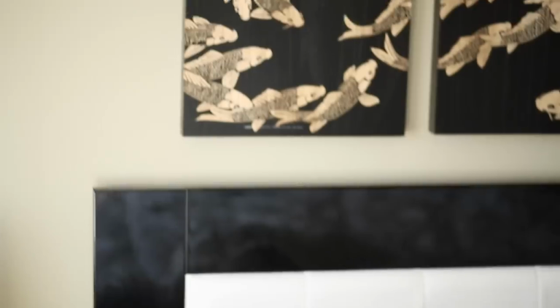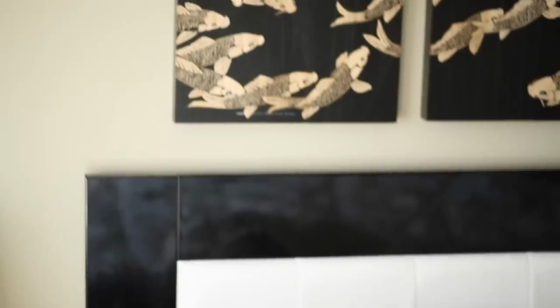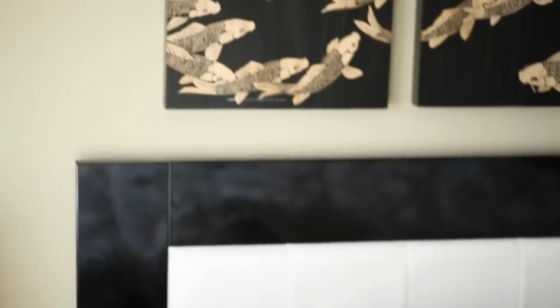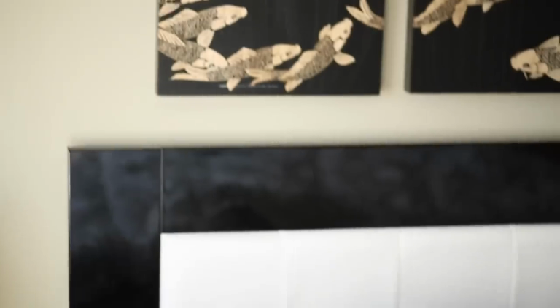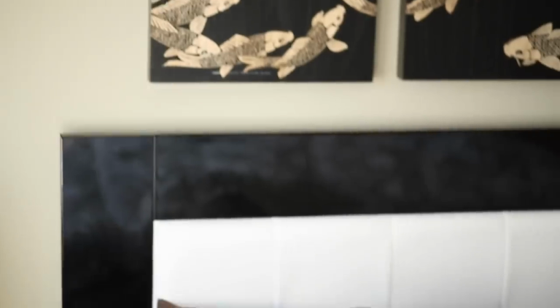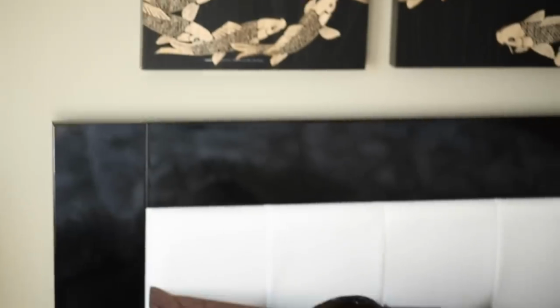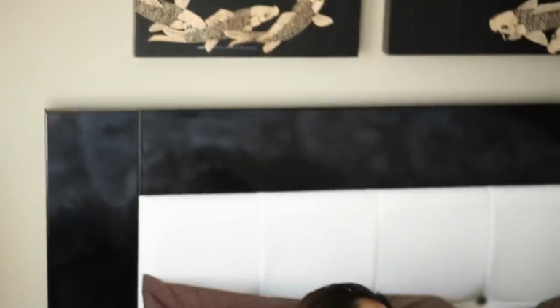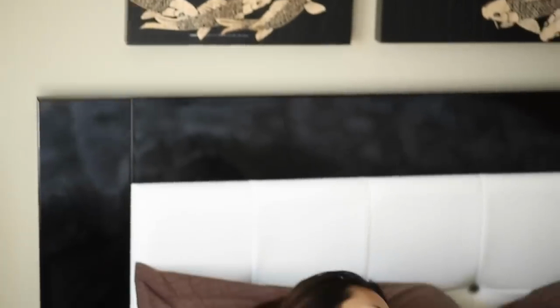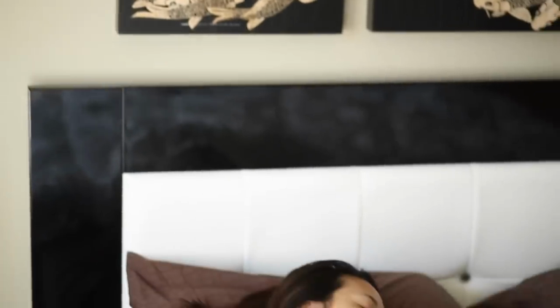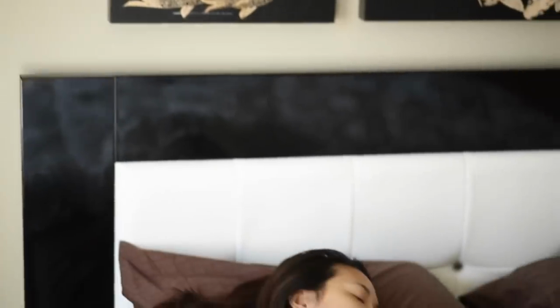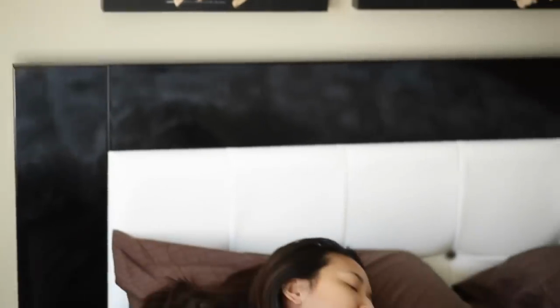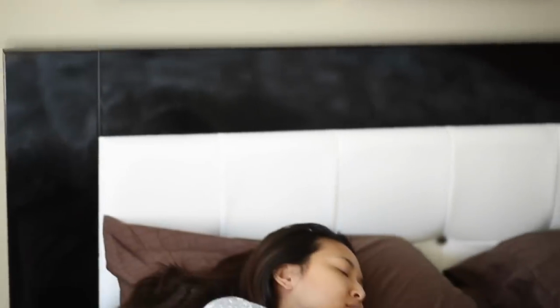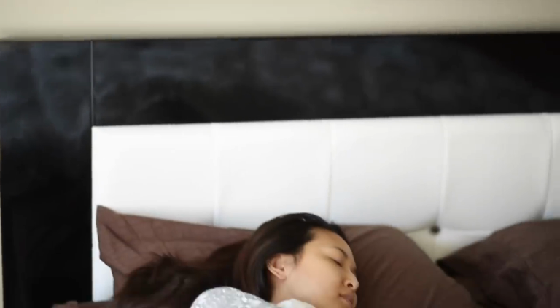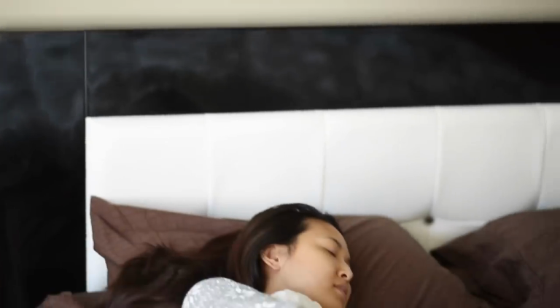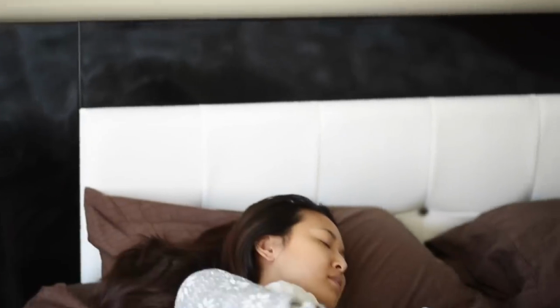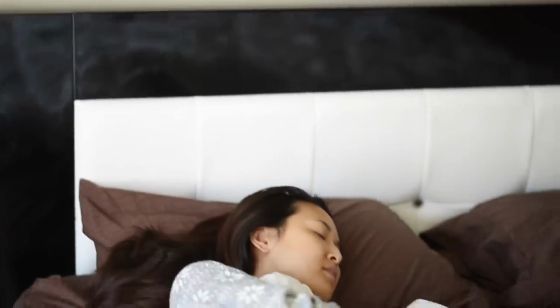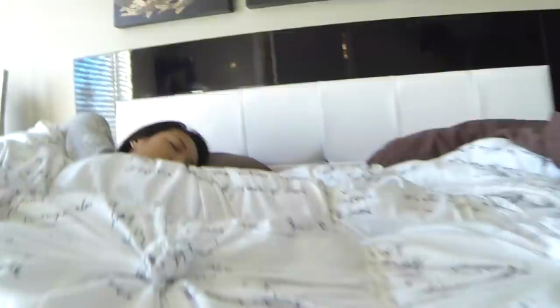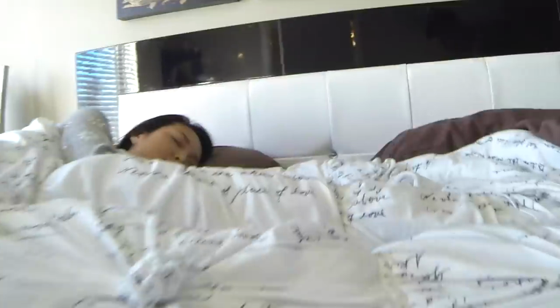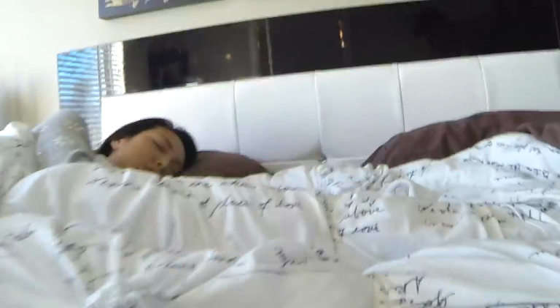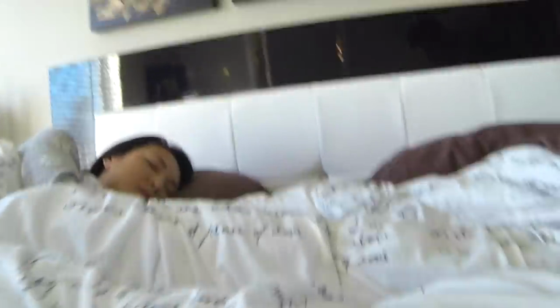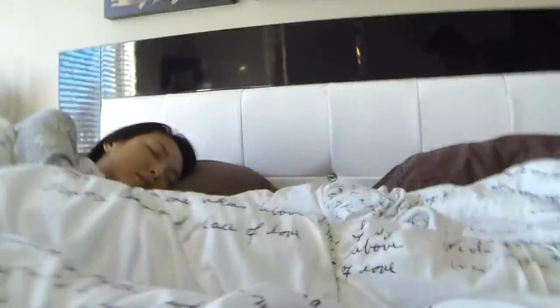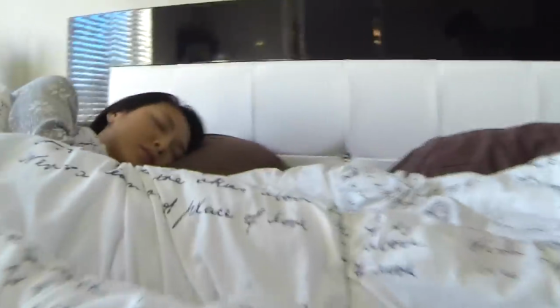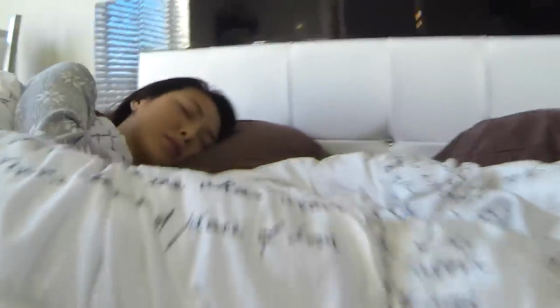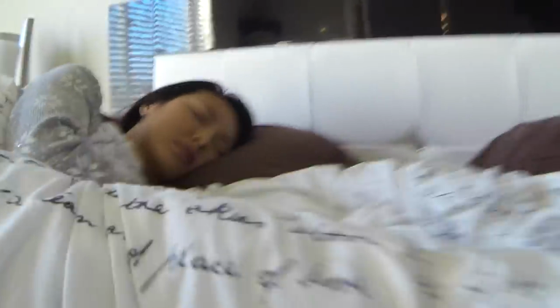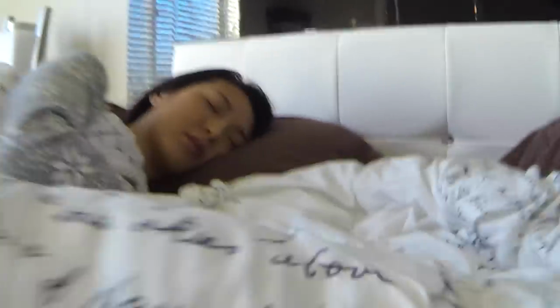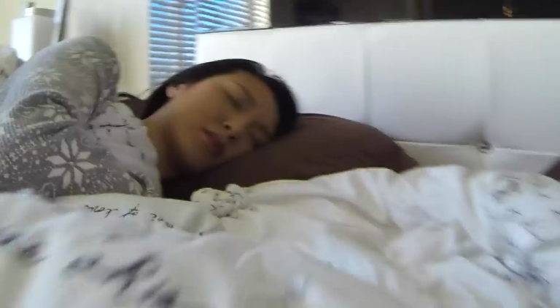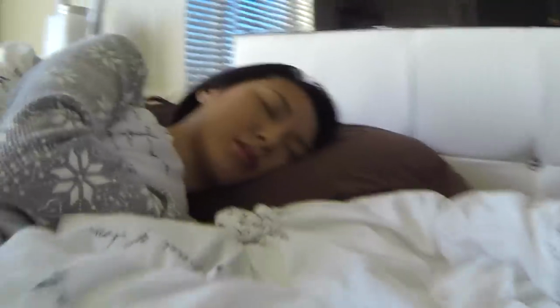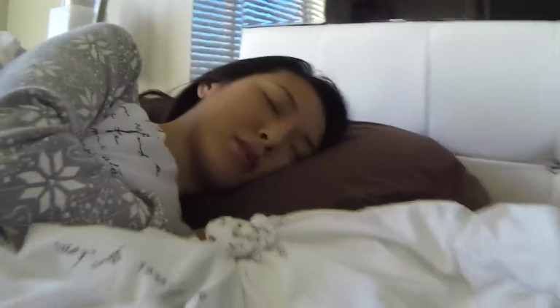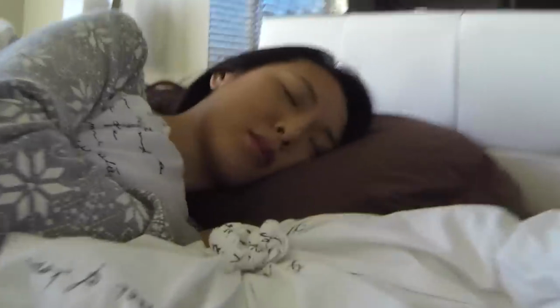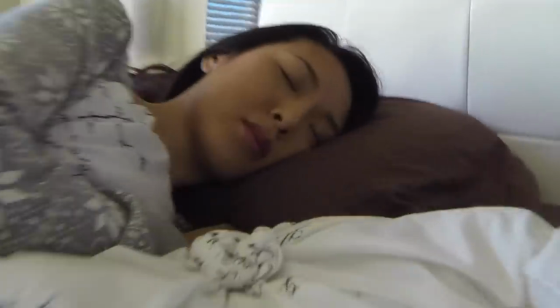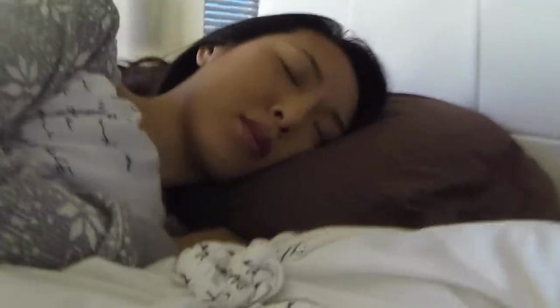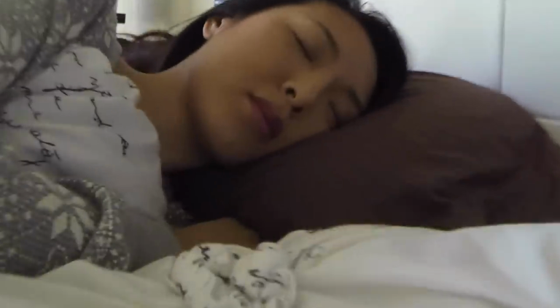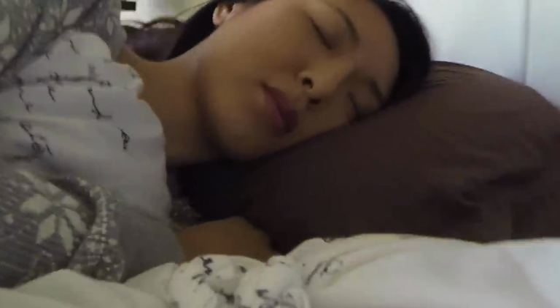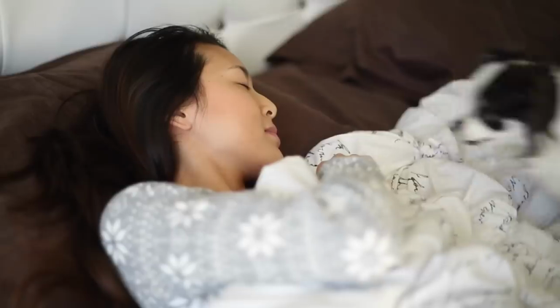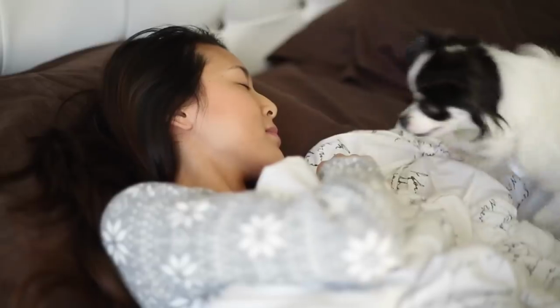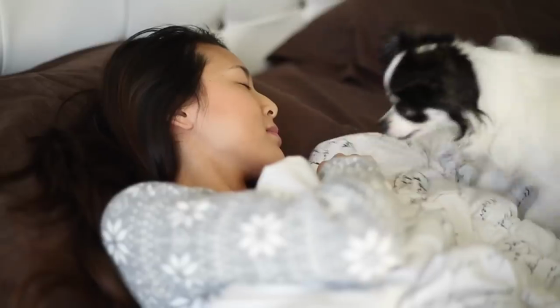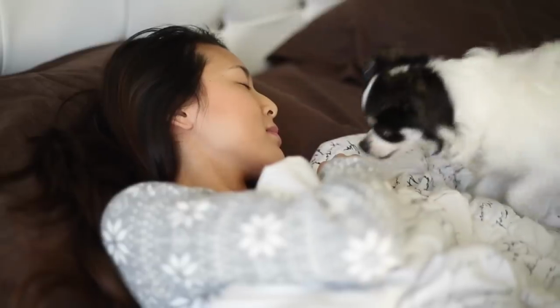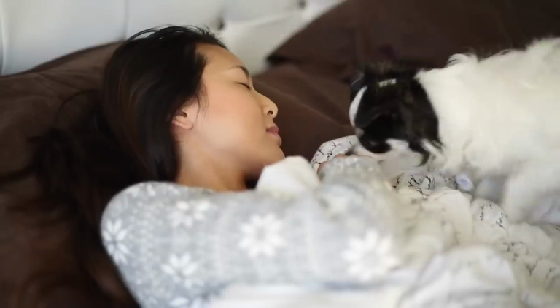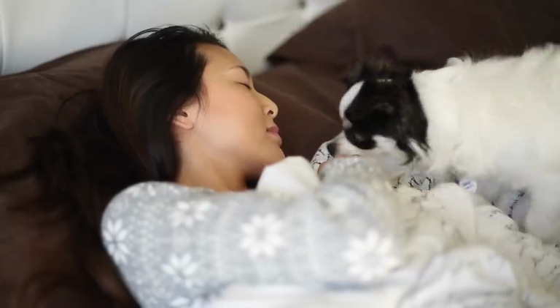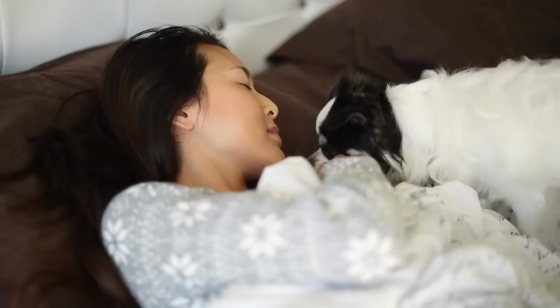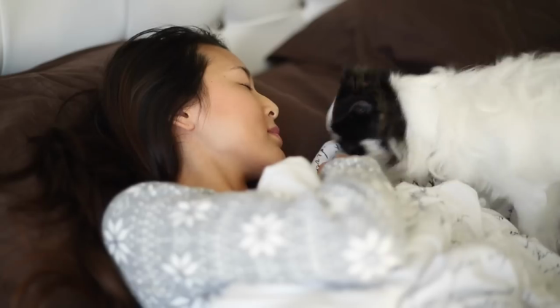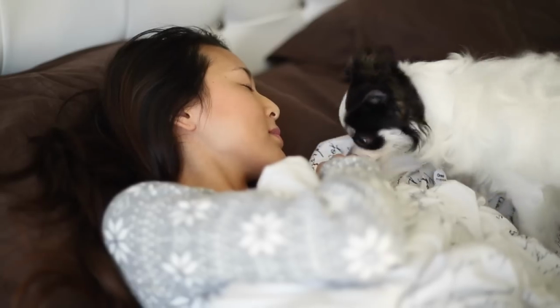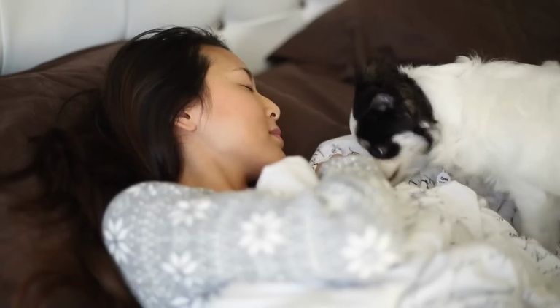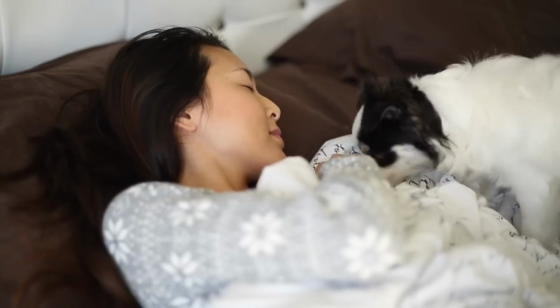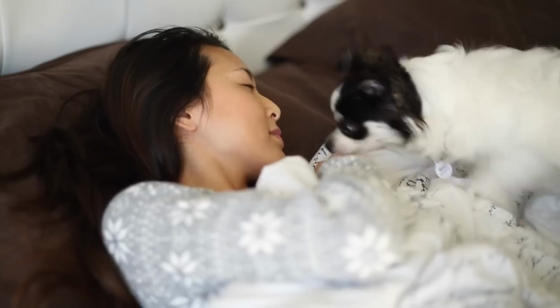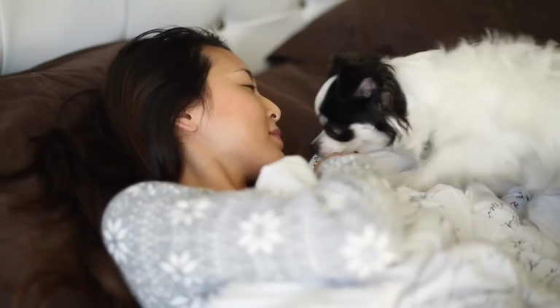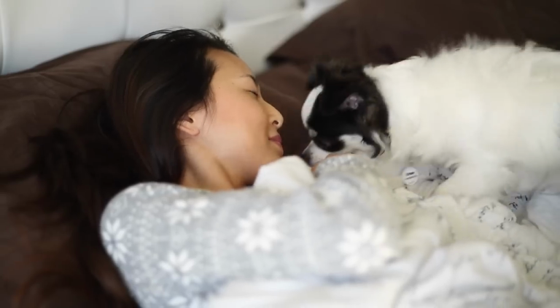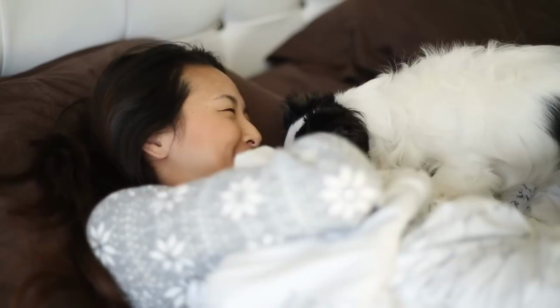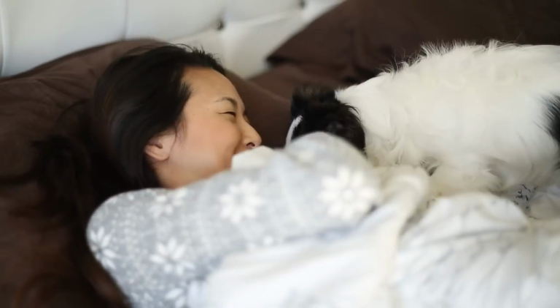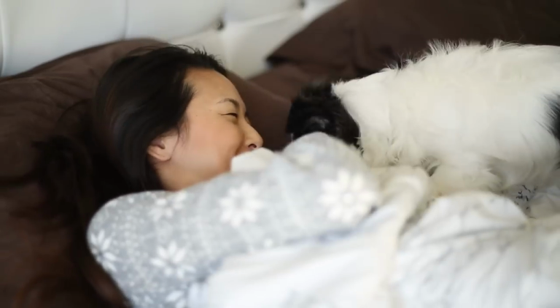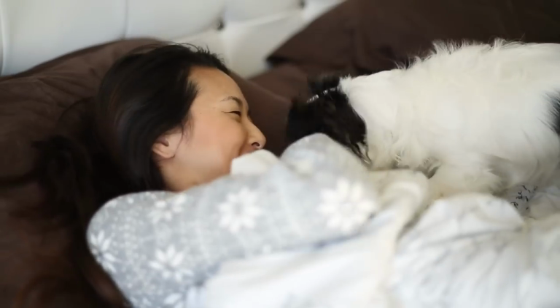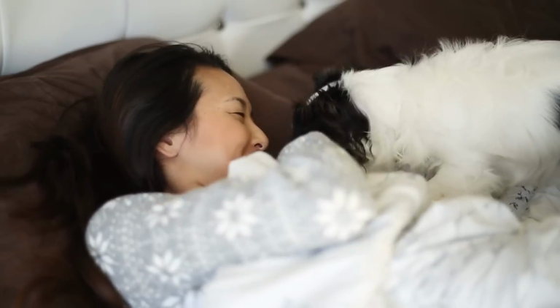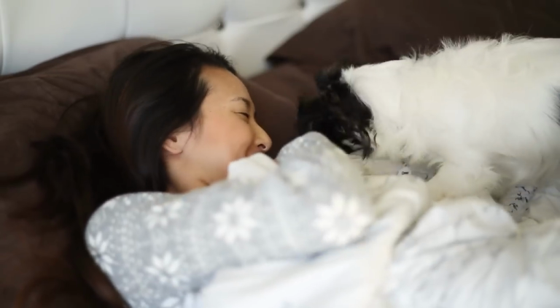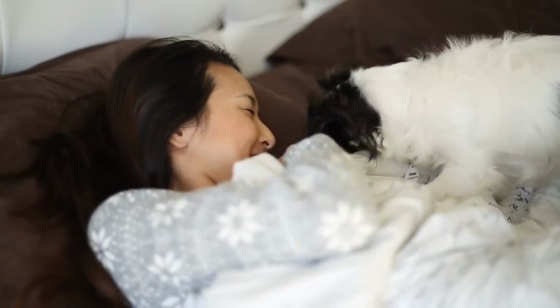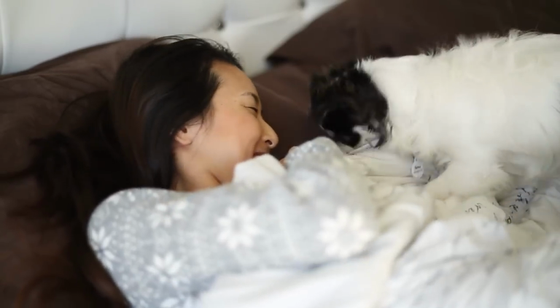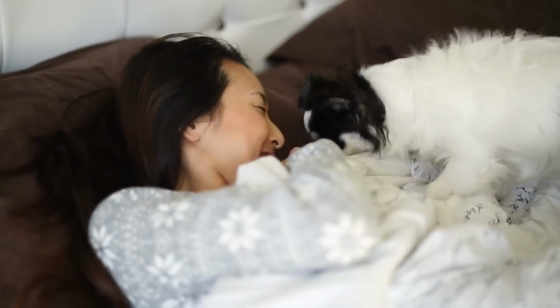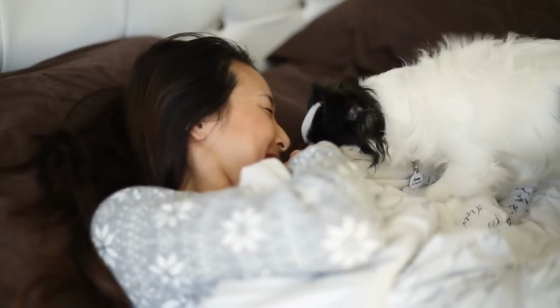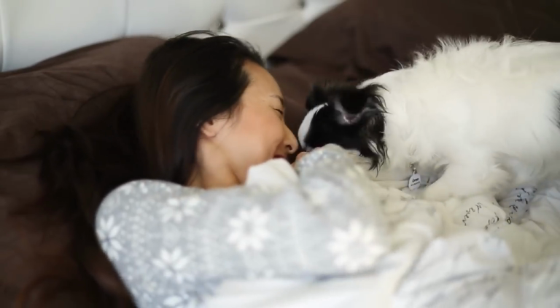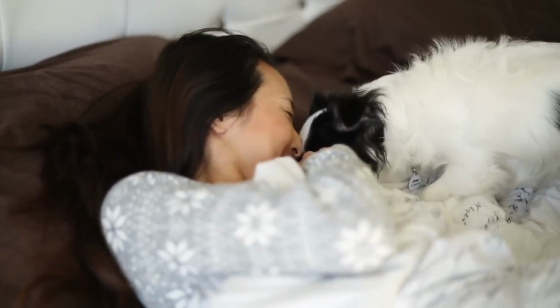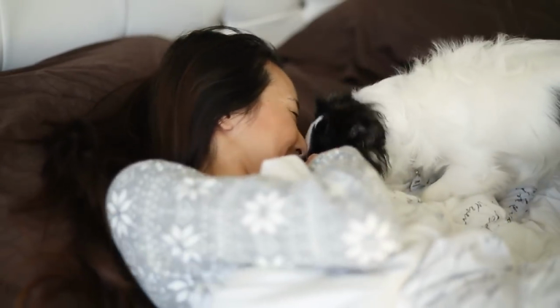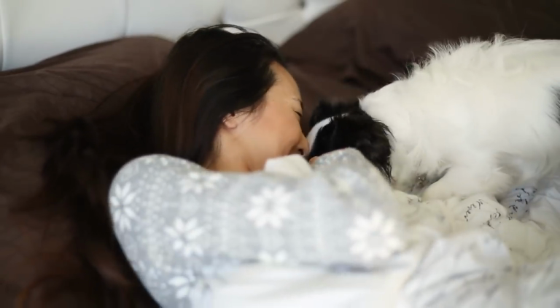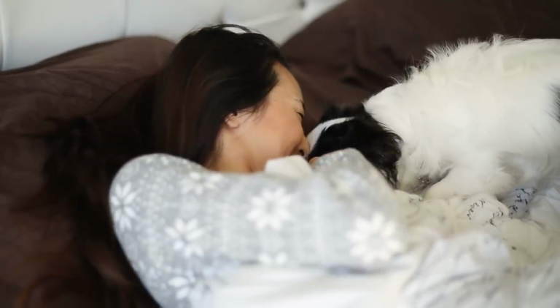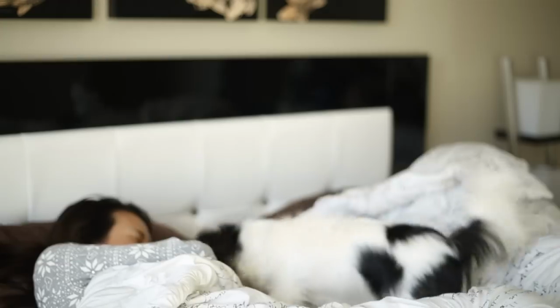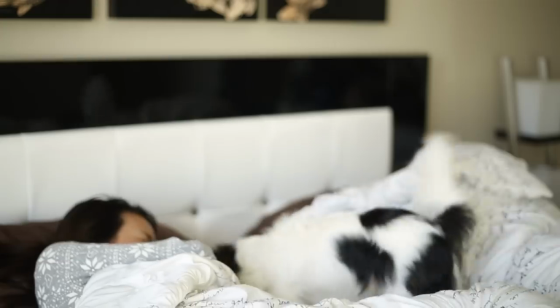Good morning everyone! It's Jen and today I wanted to share with you my Get Ready With Me Morning Routine.